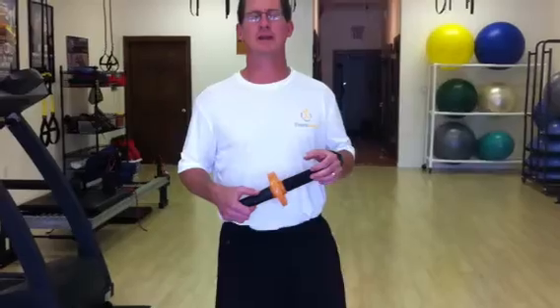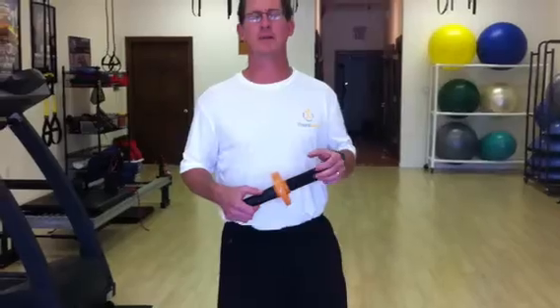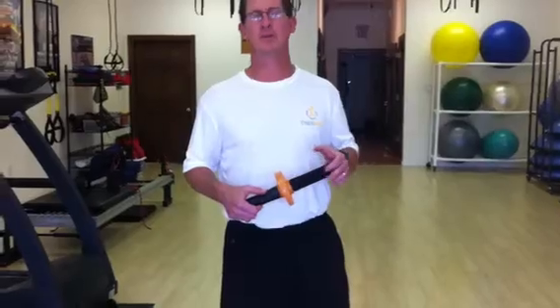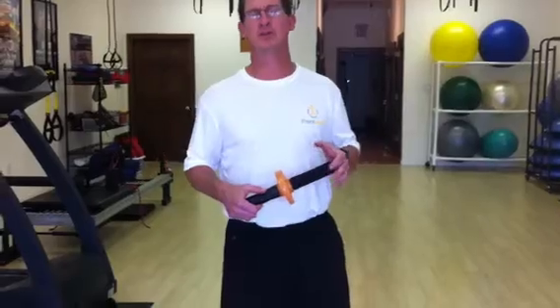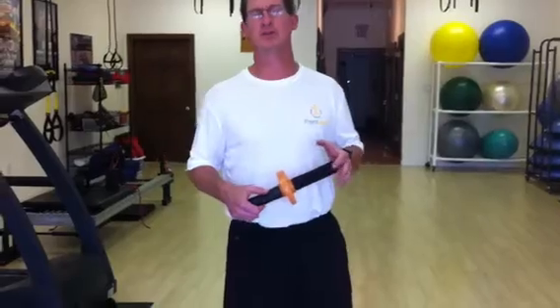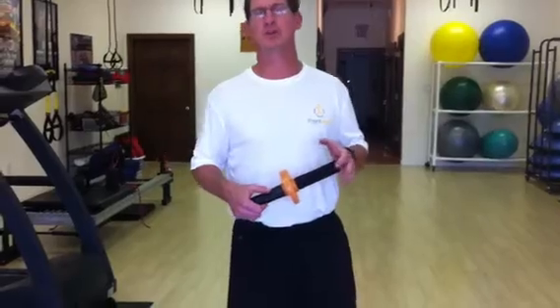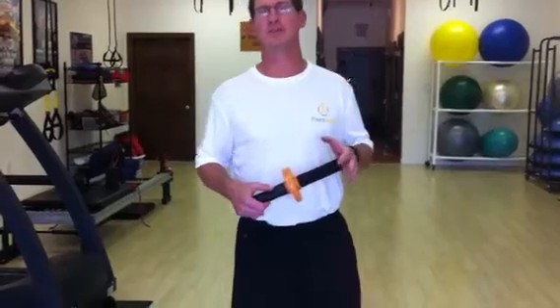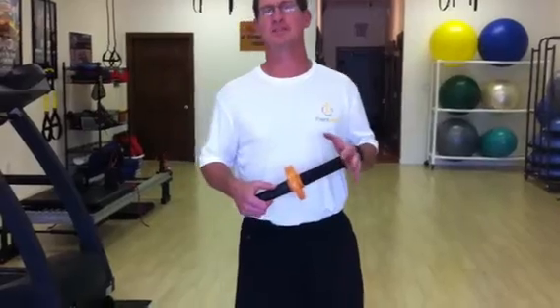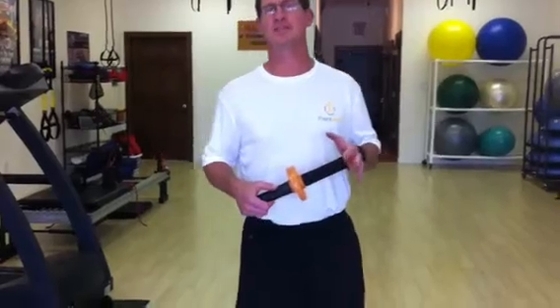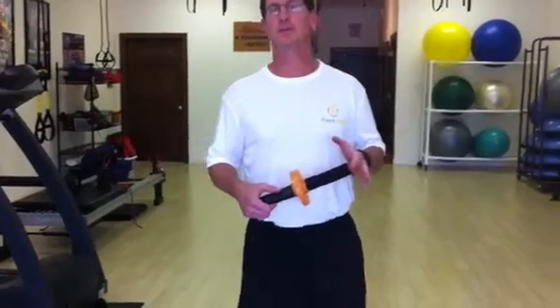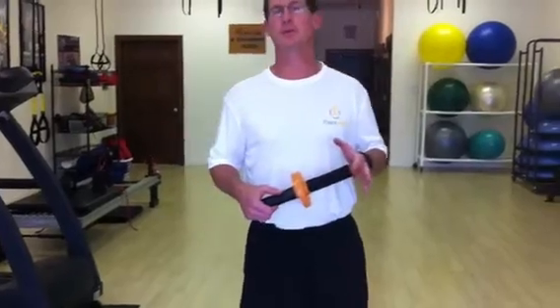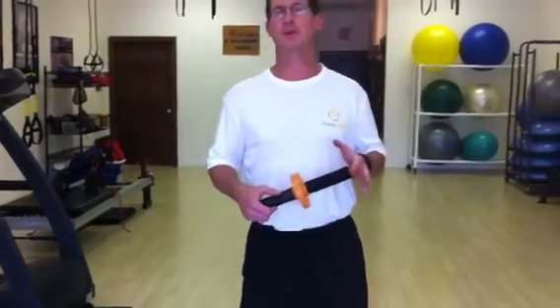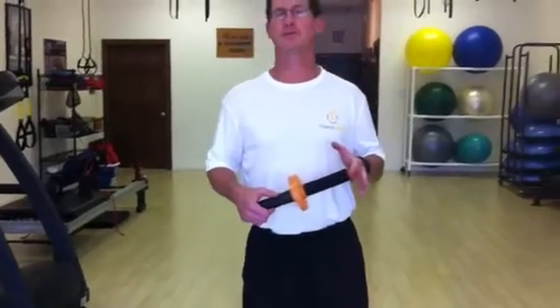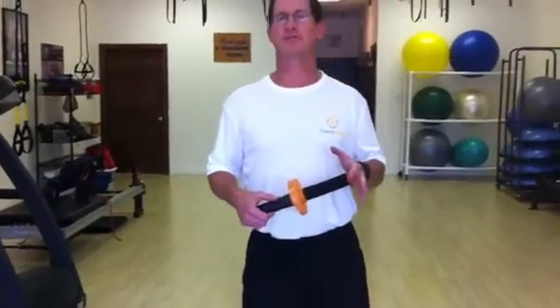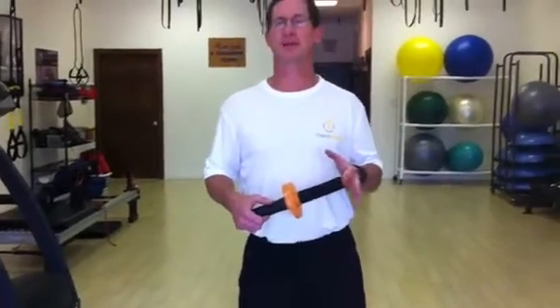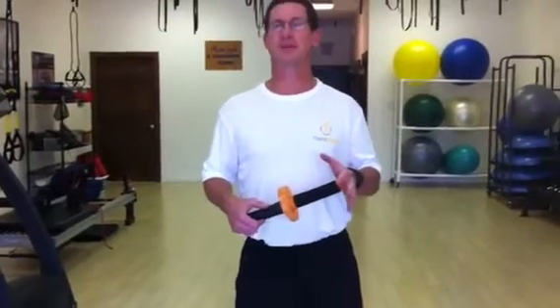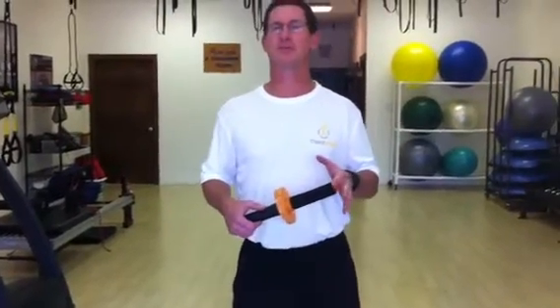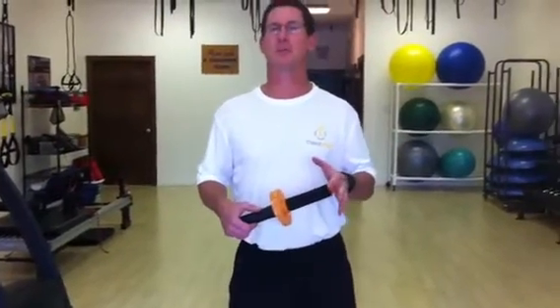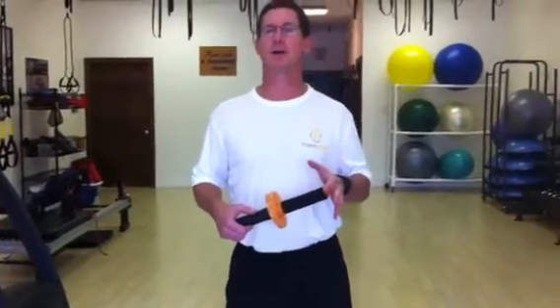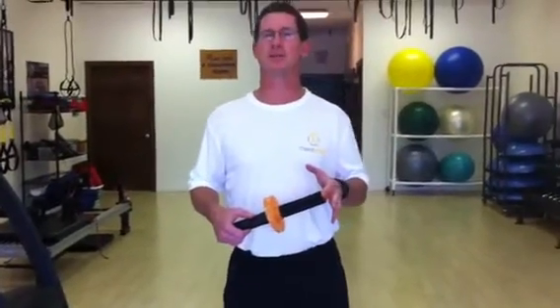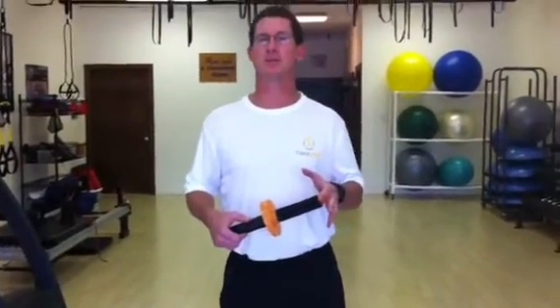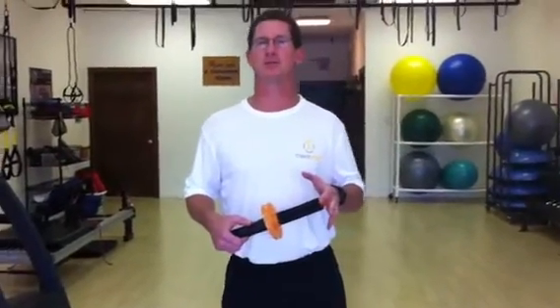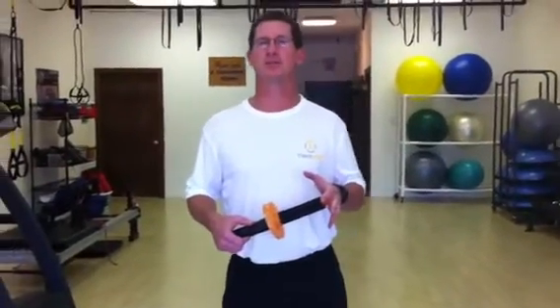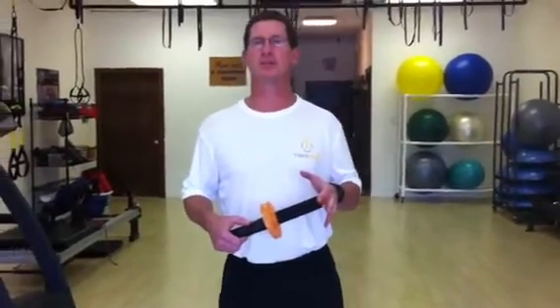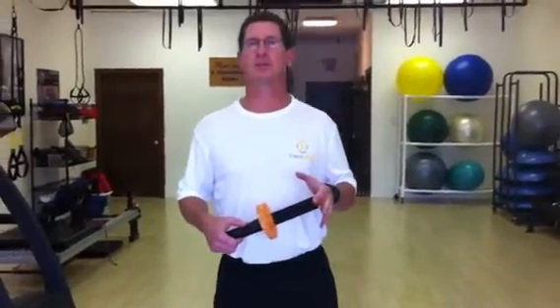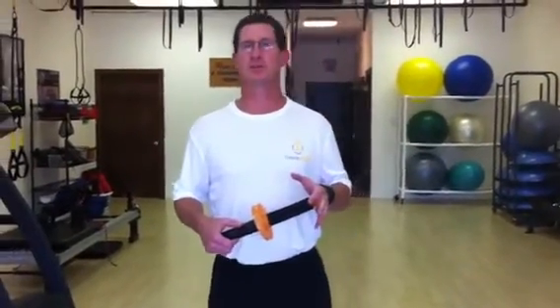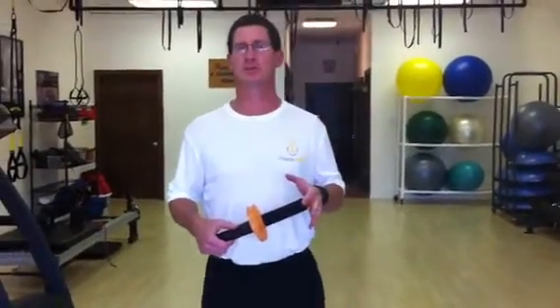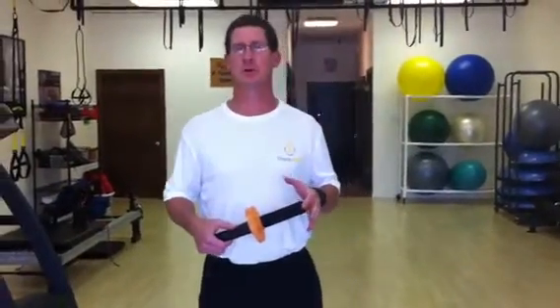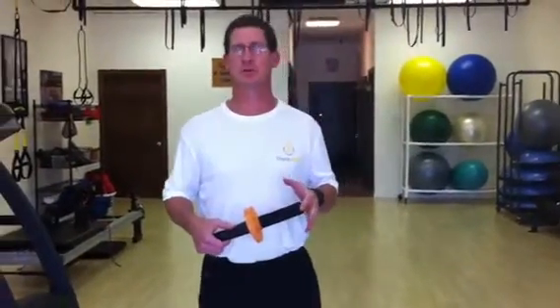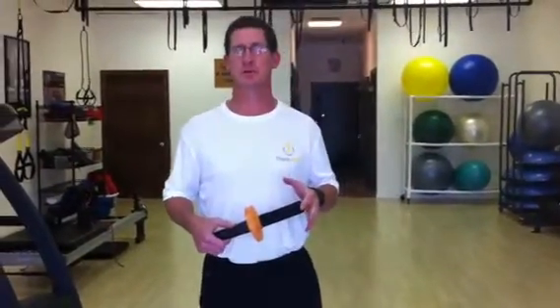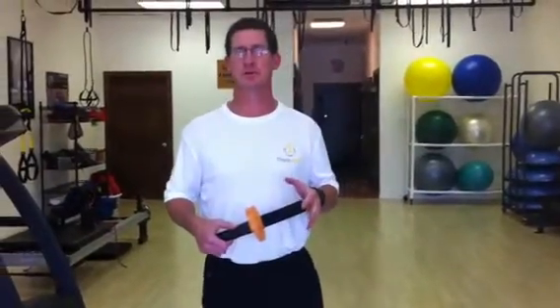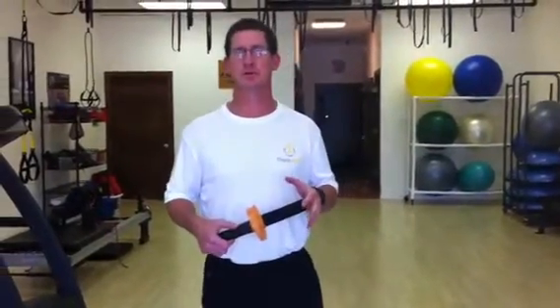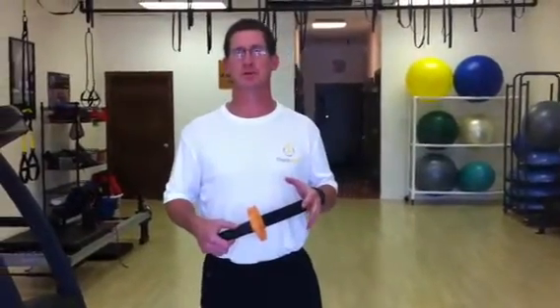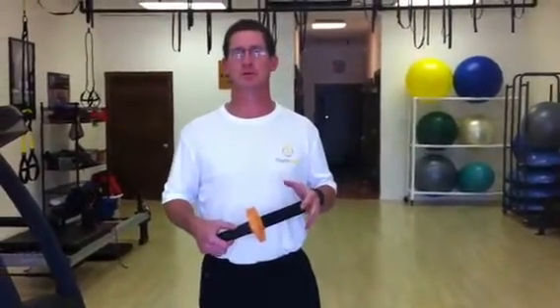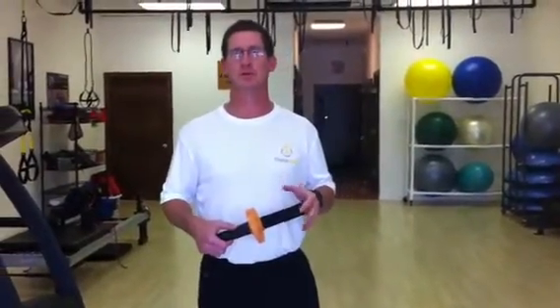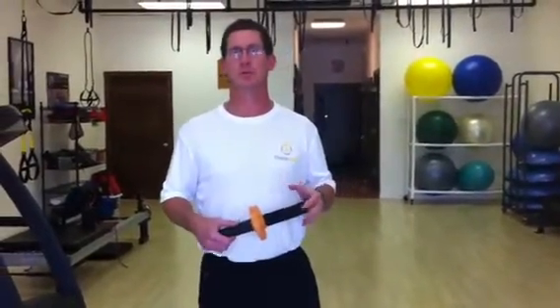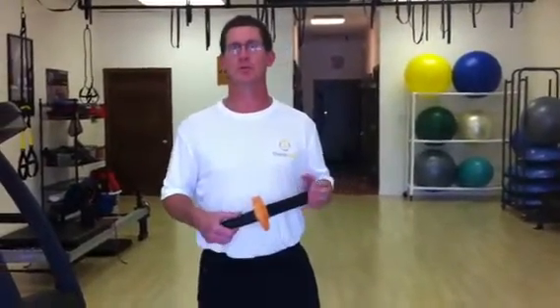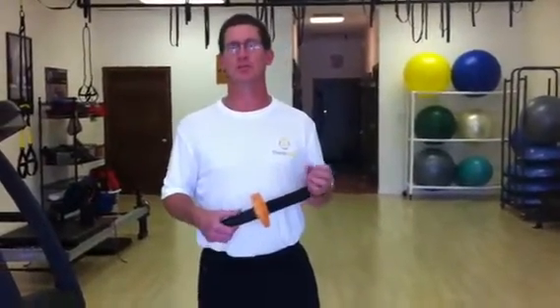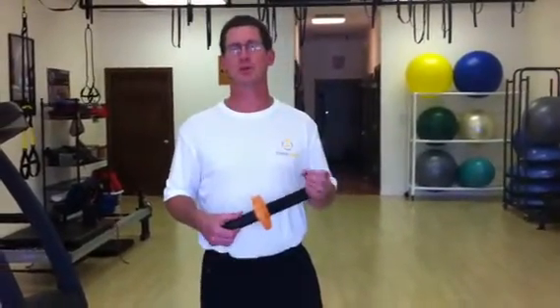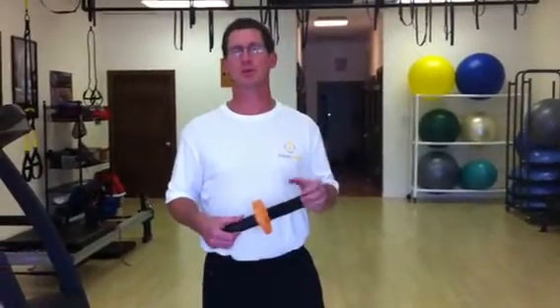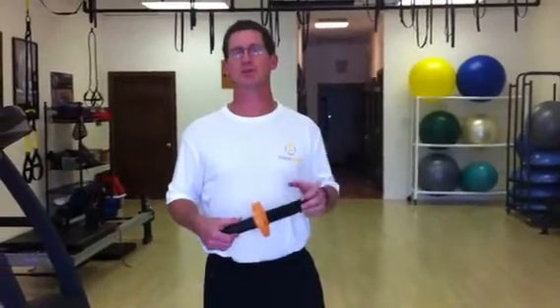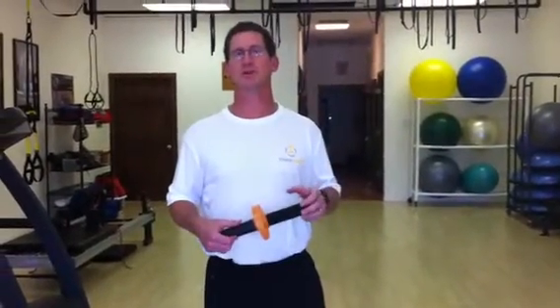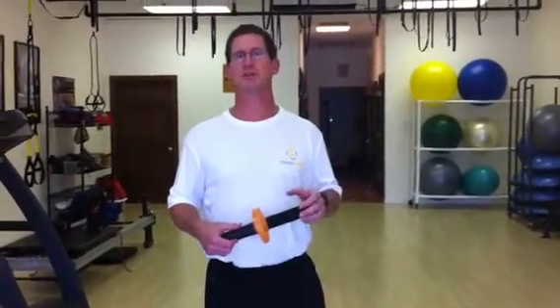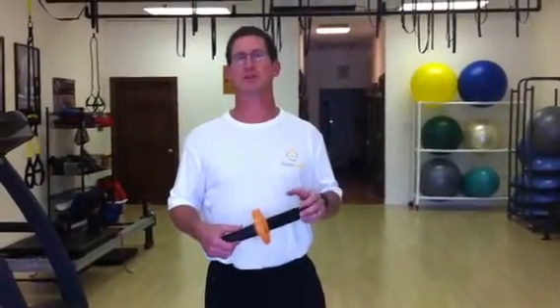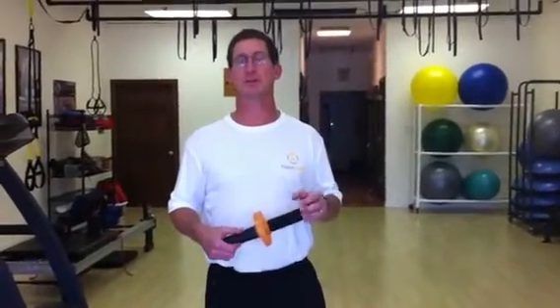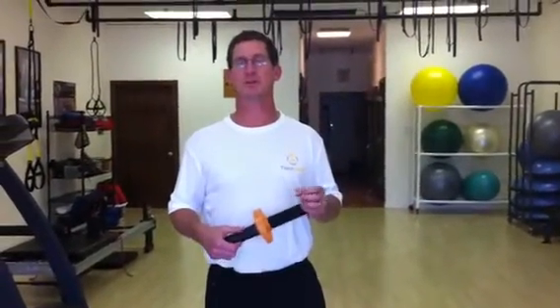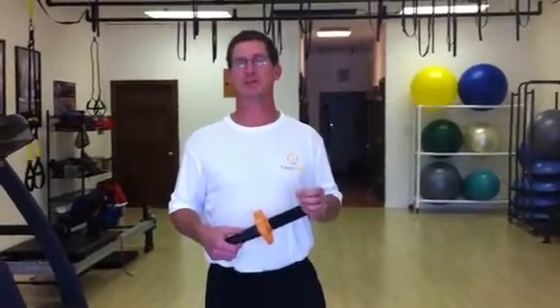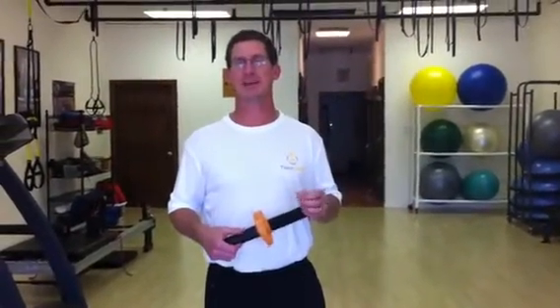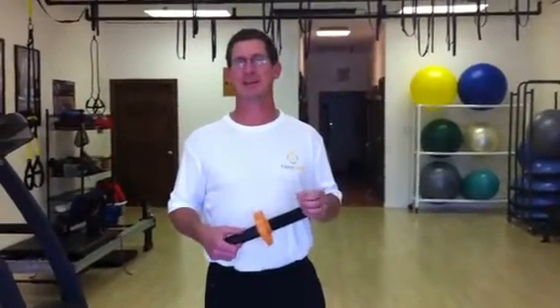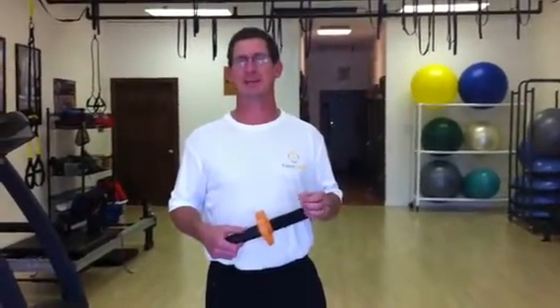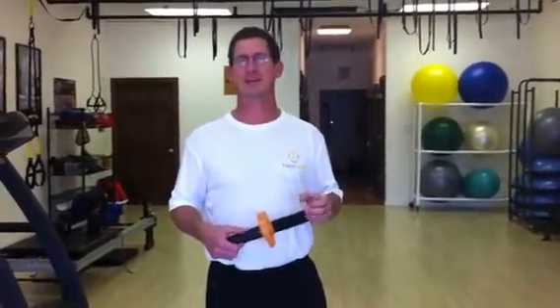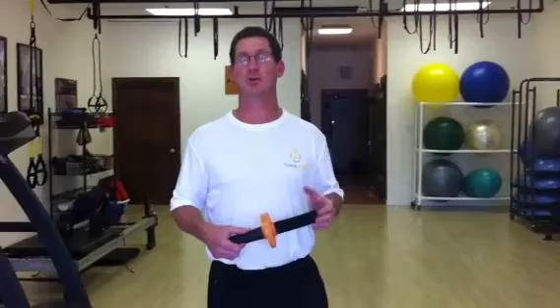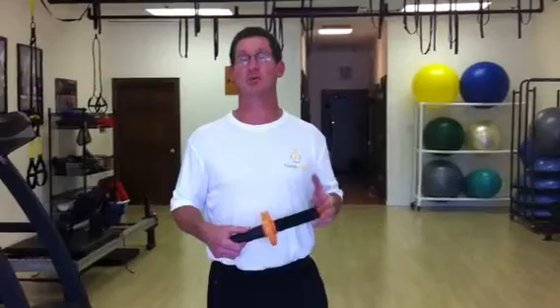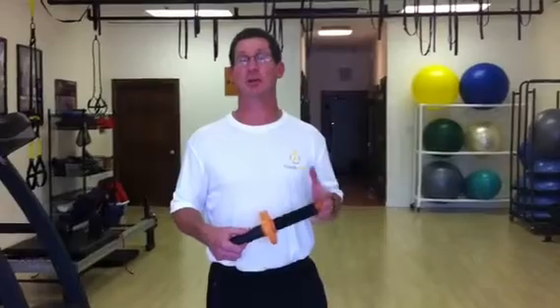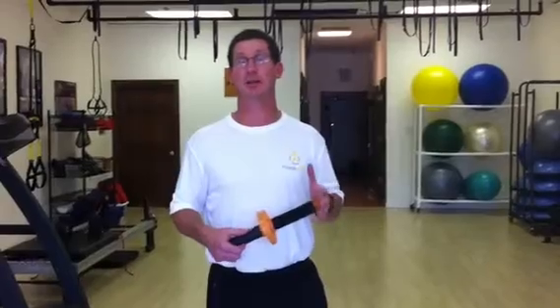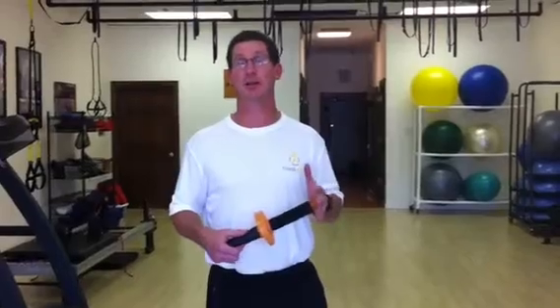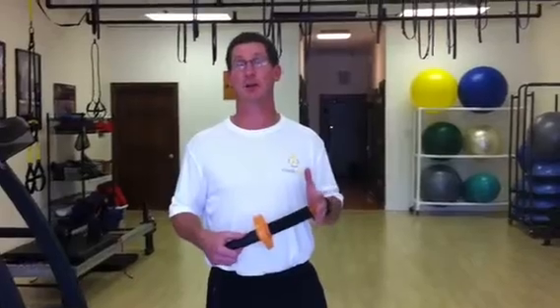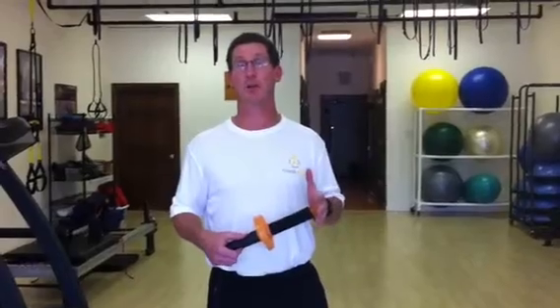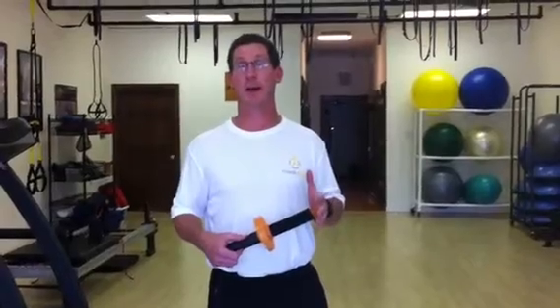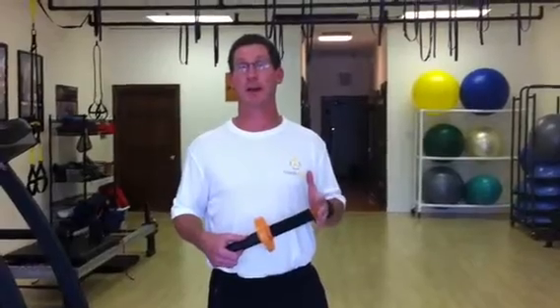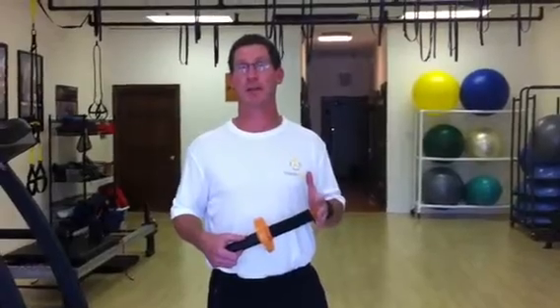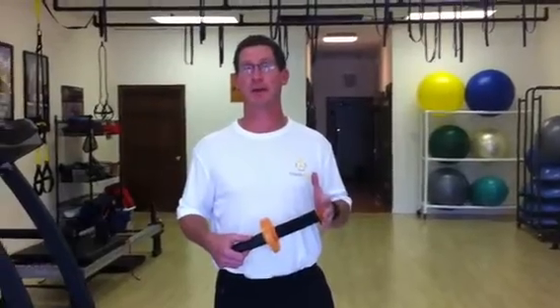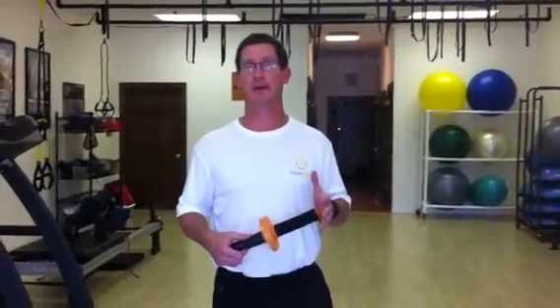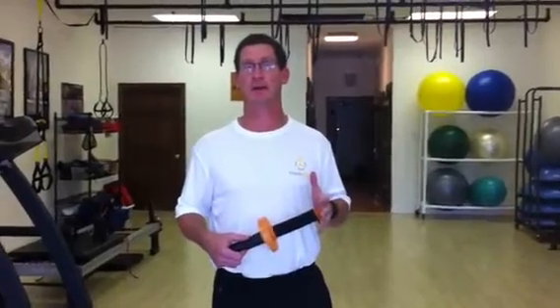Today I want to show you a simple and effective way to loosen up the psoas muscle. When the psoas muscle becomes tight, it can create low back pain.